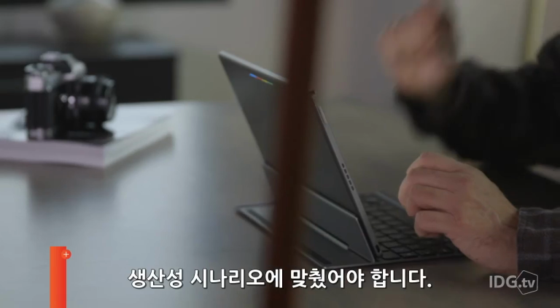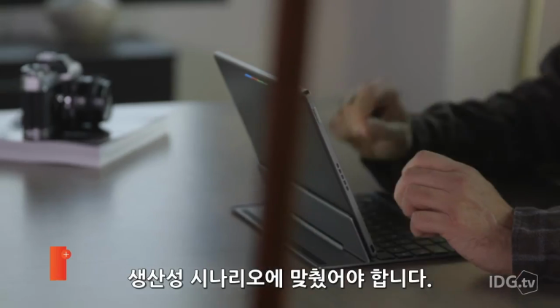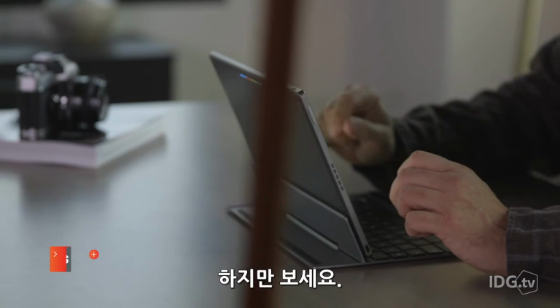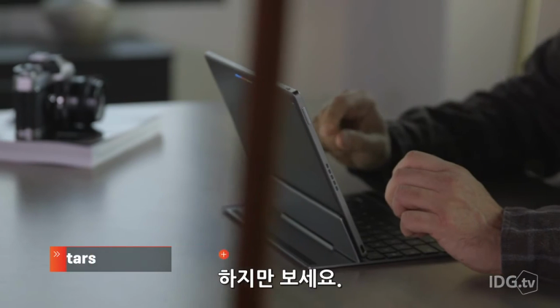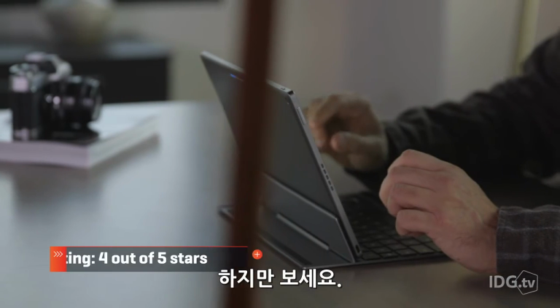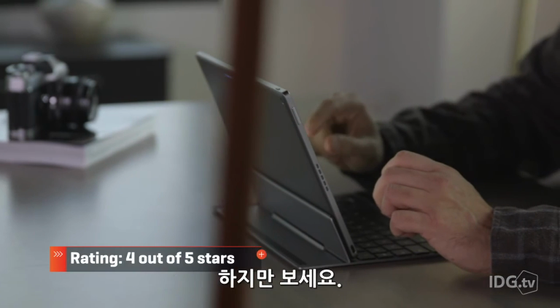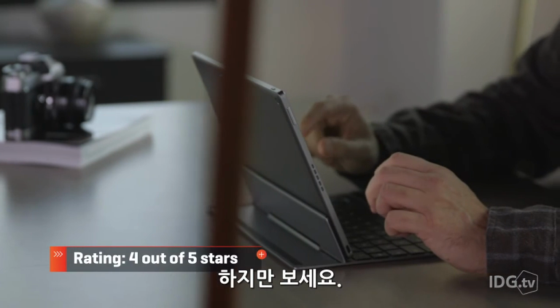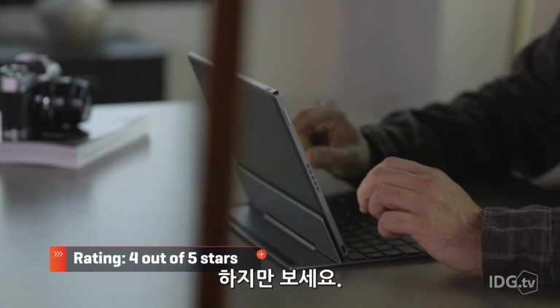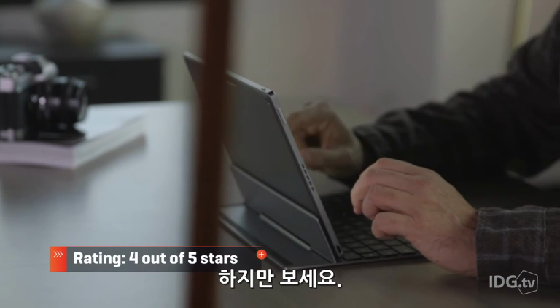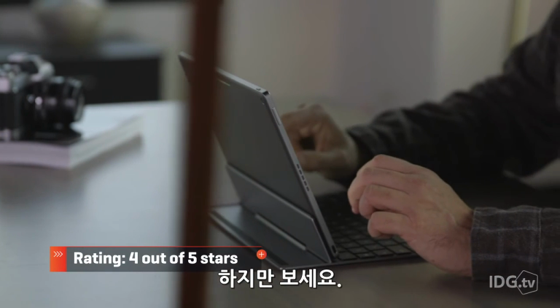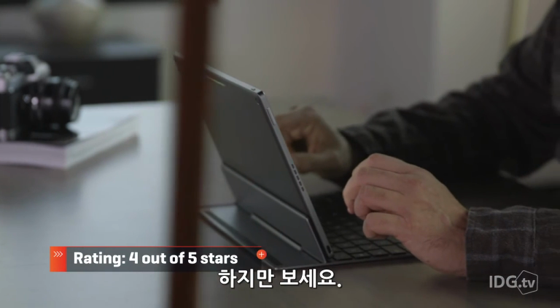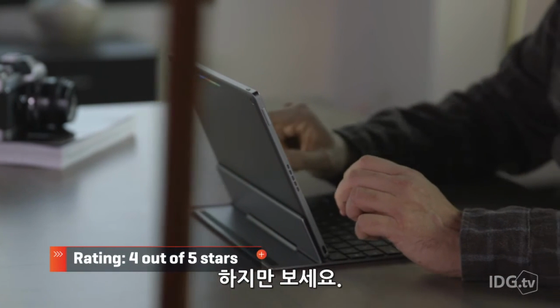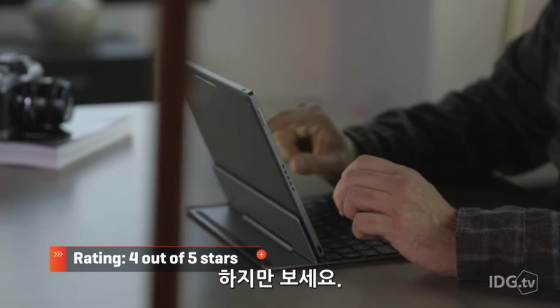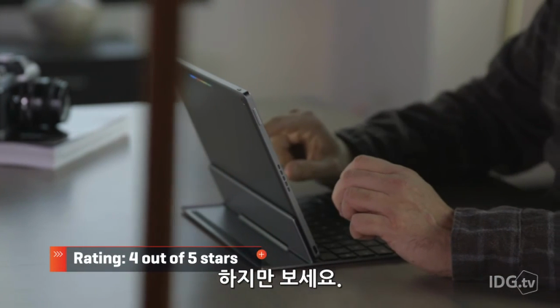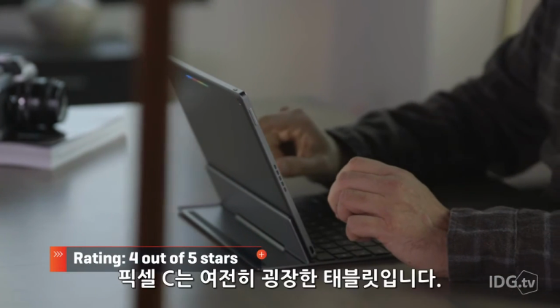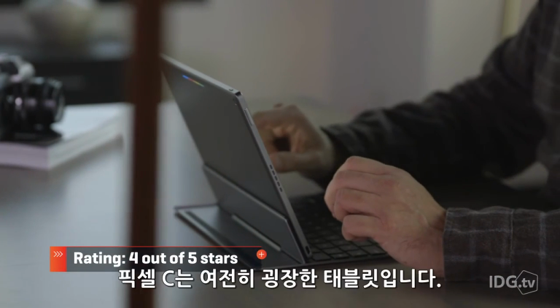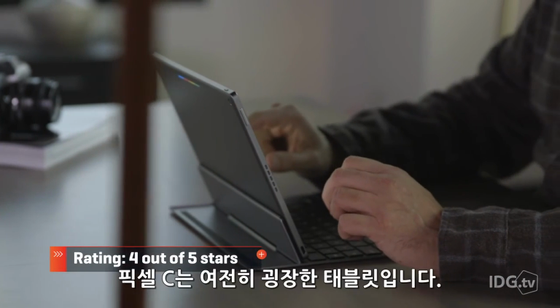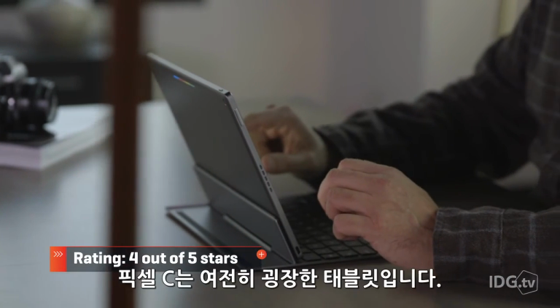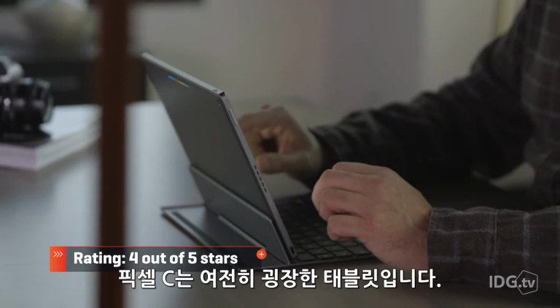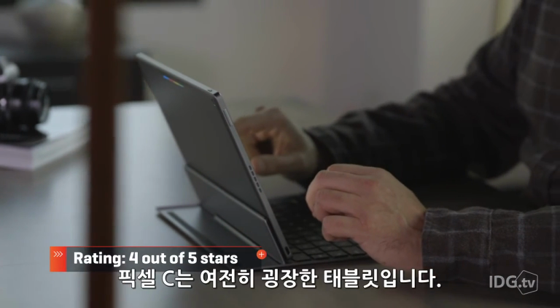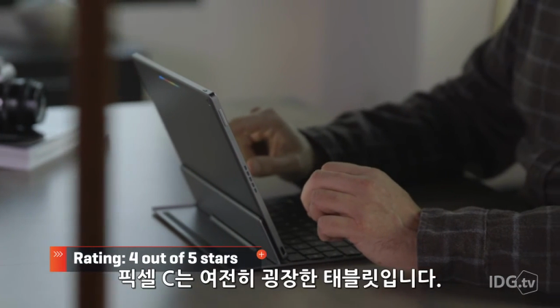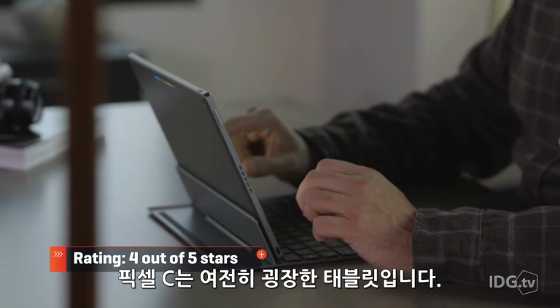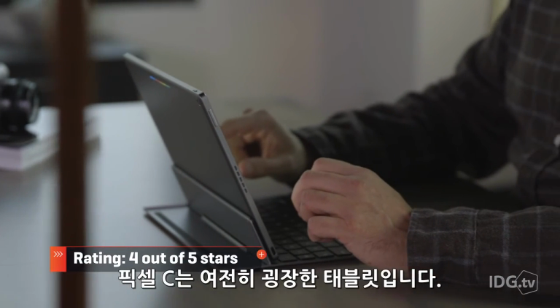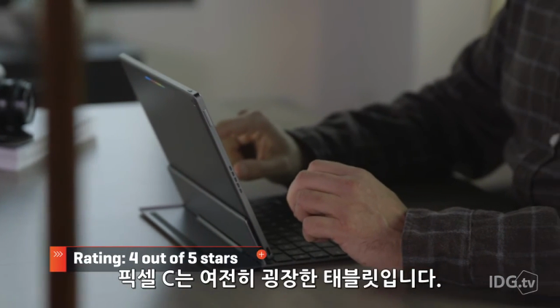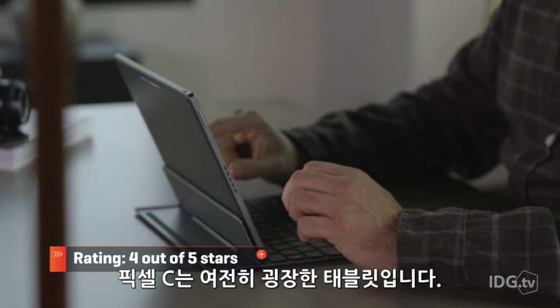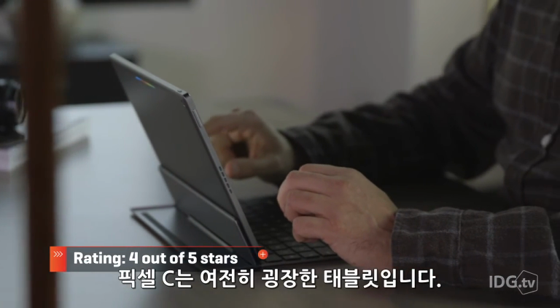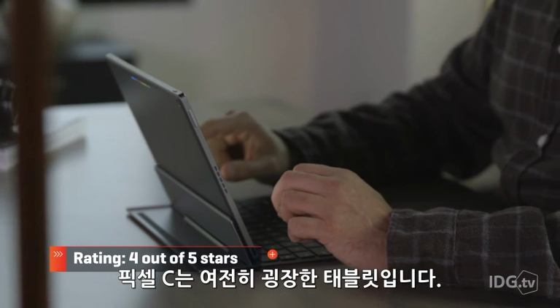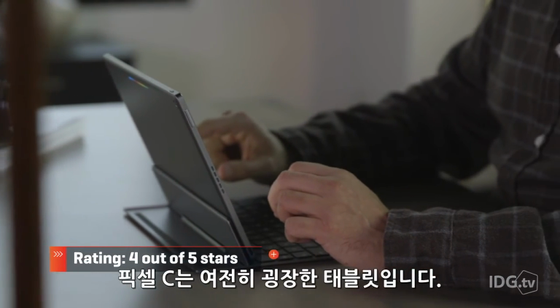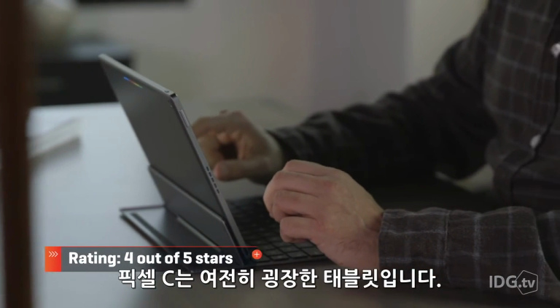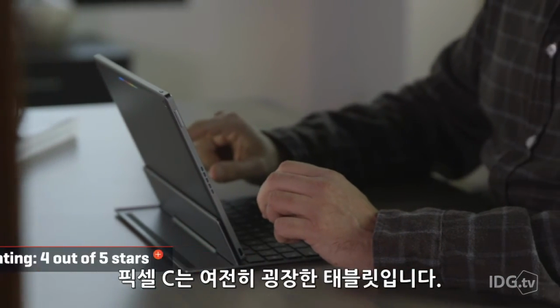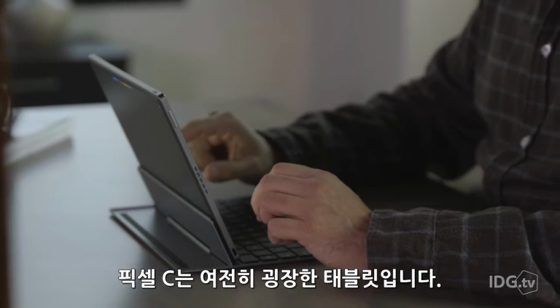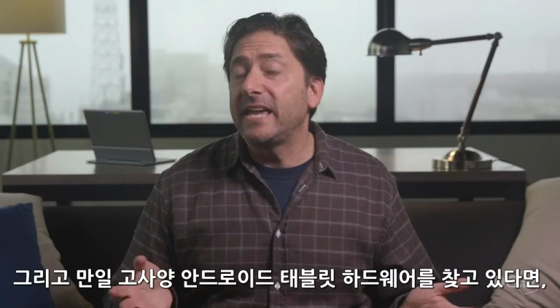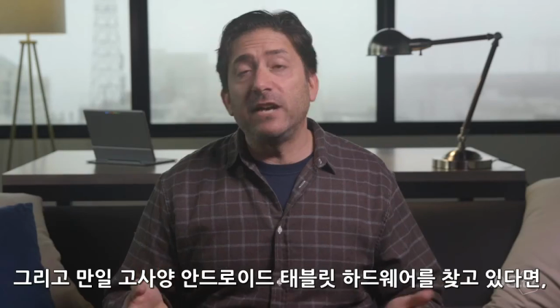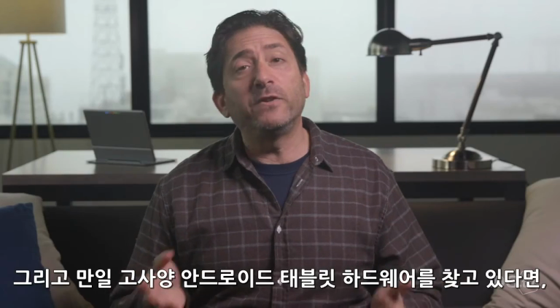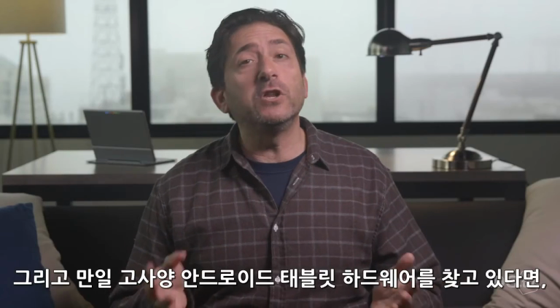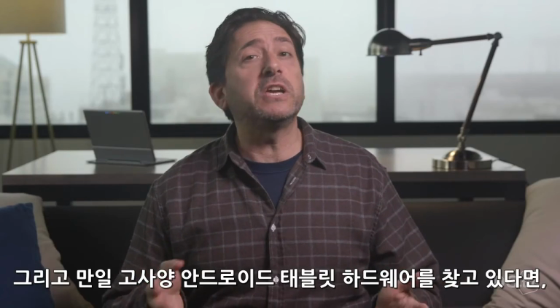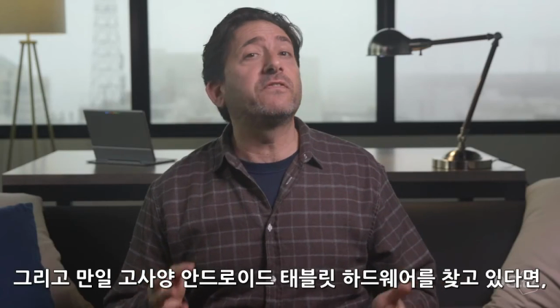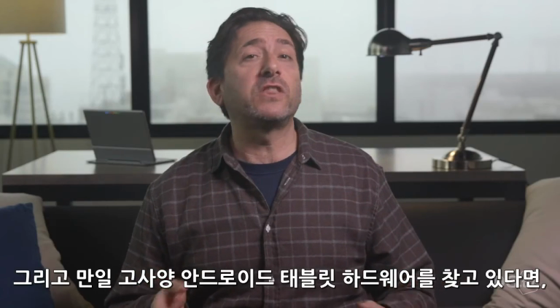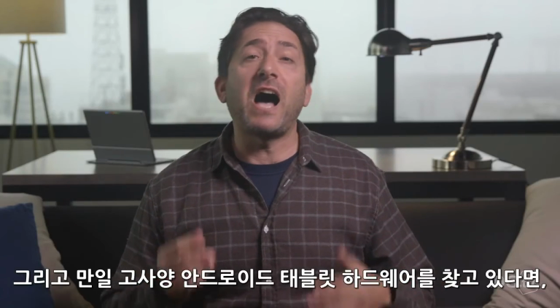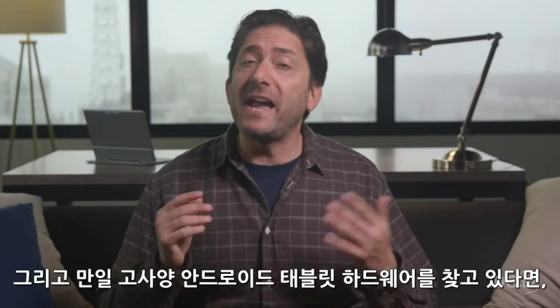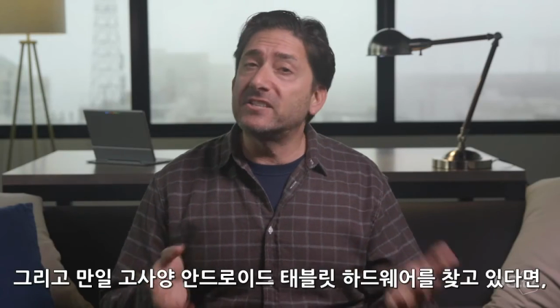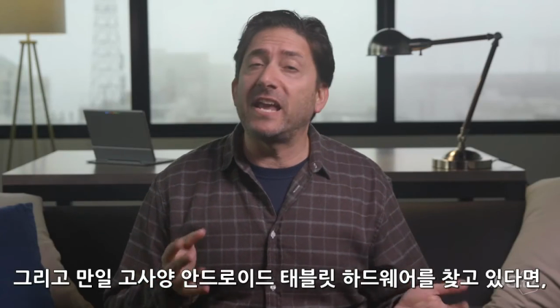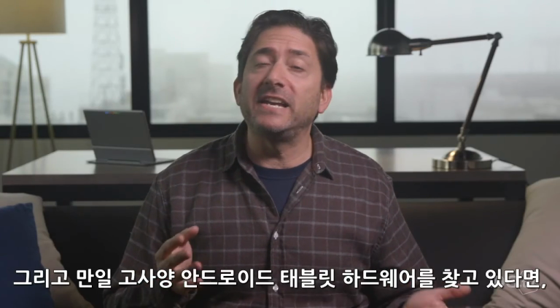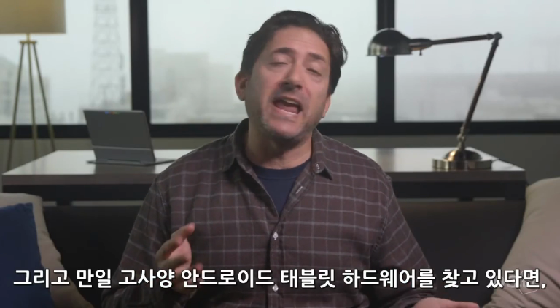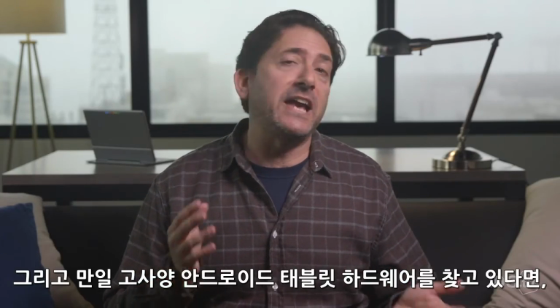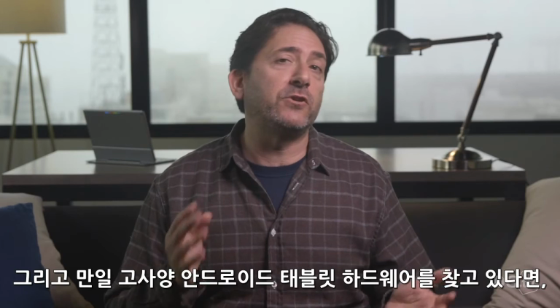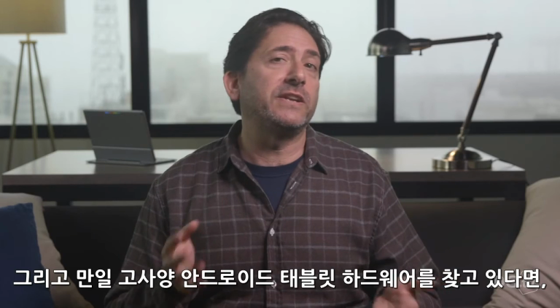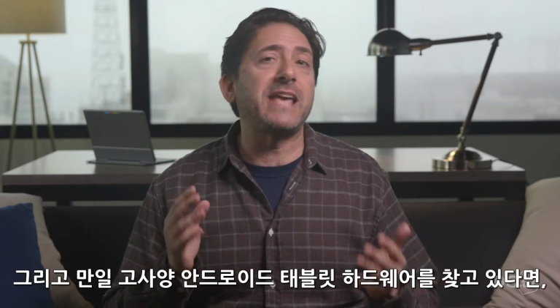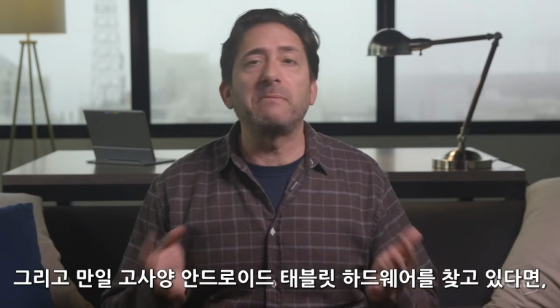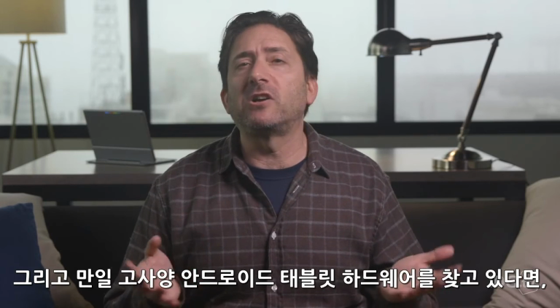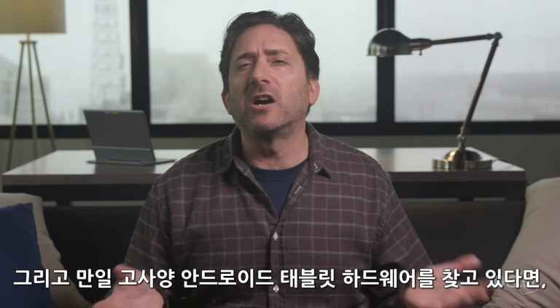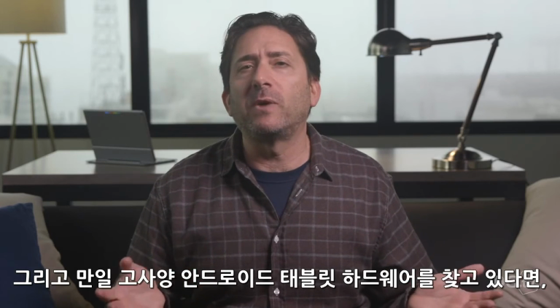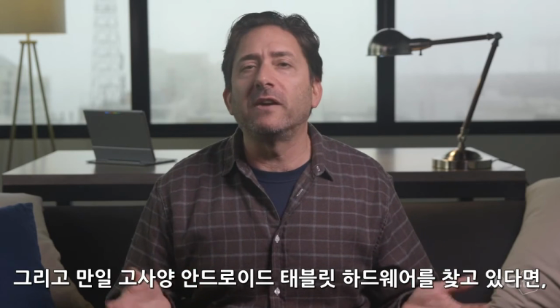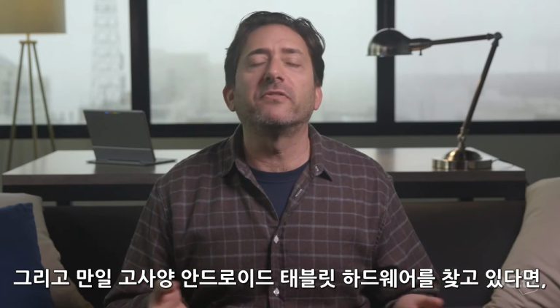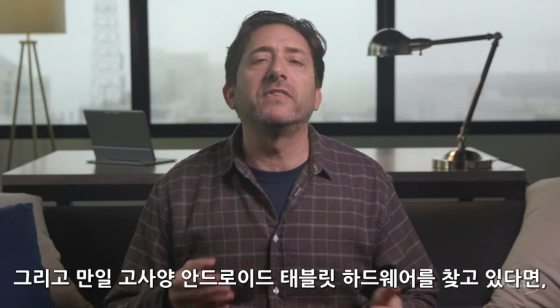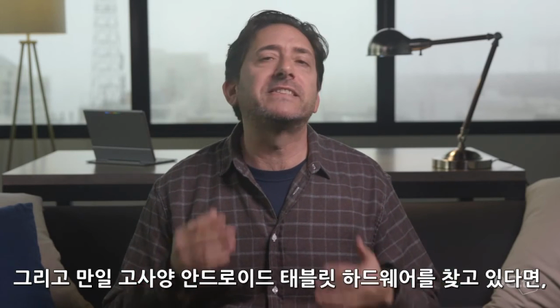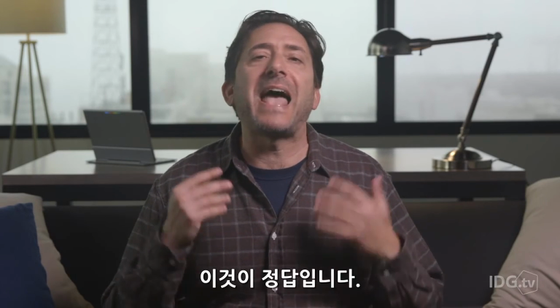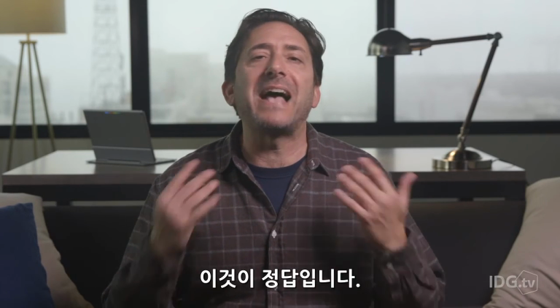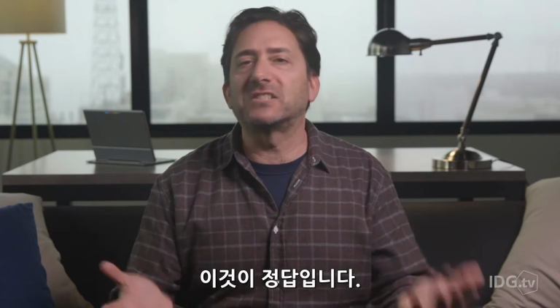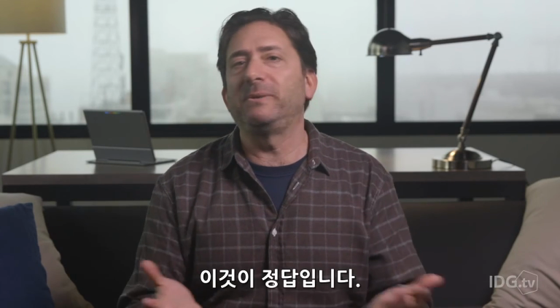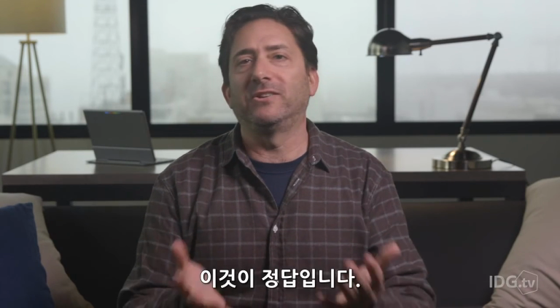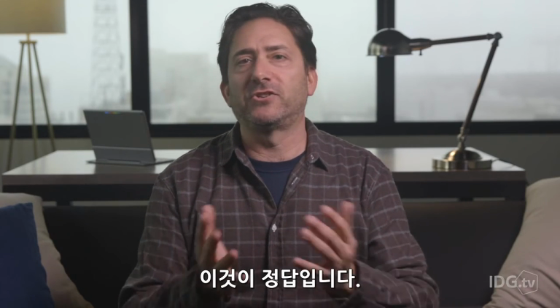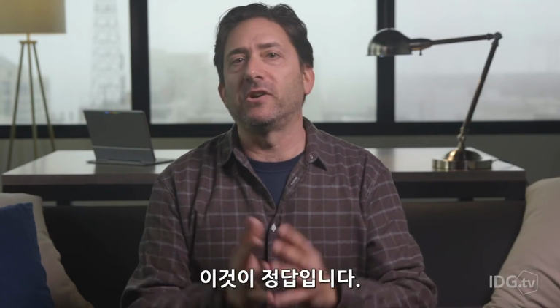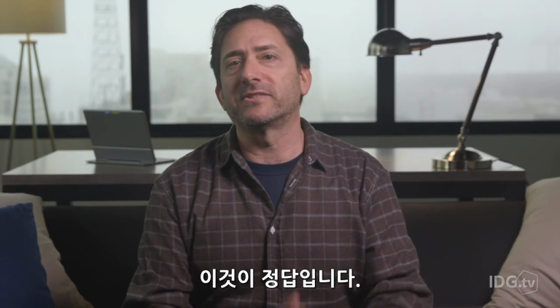The Pixel C is still a kick-ass tablet. And if you're looking for the highest-end Android tablet hardware, this has to be your choice.